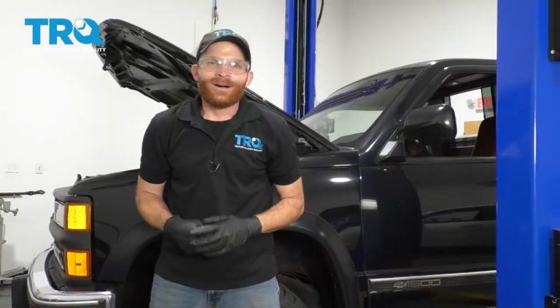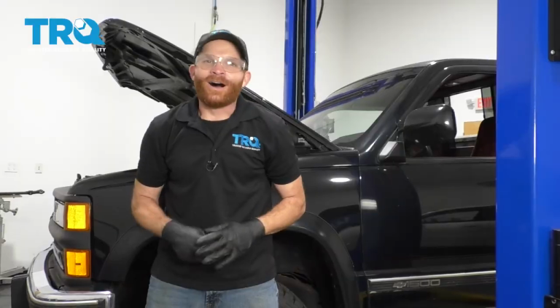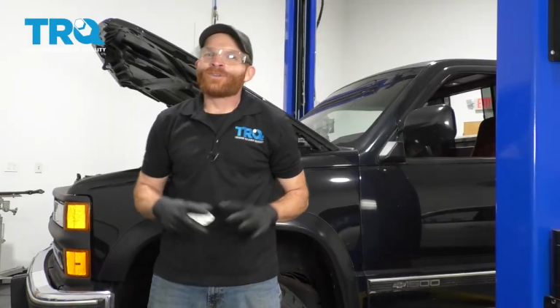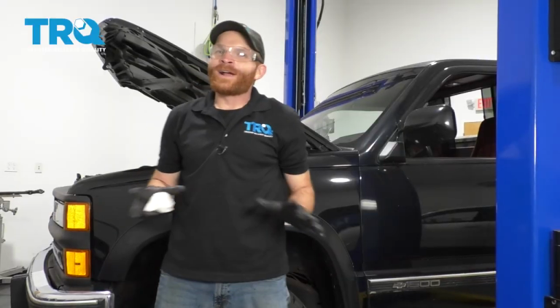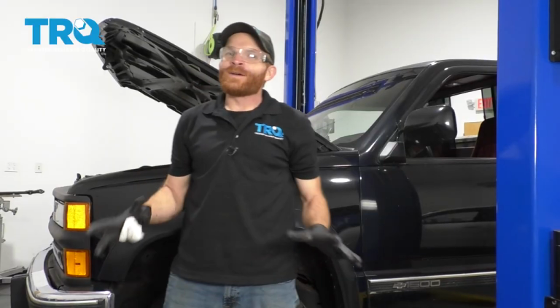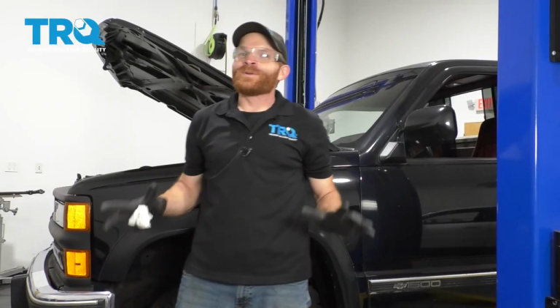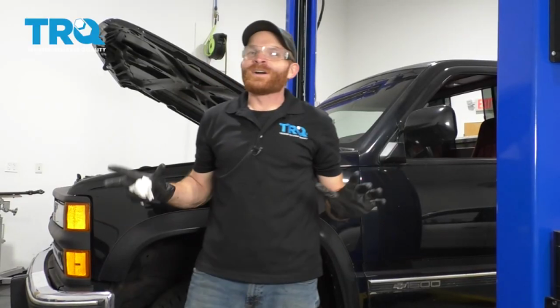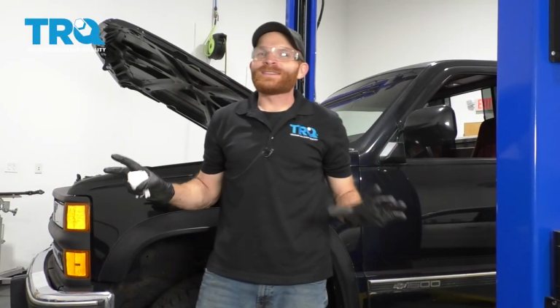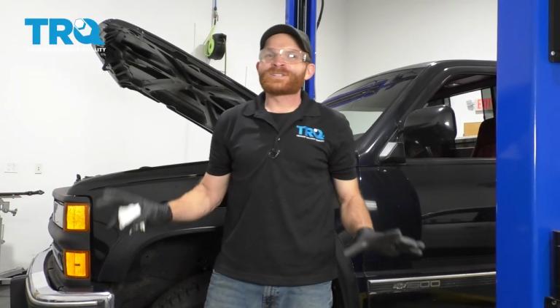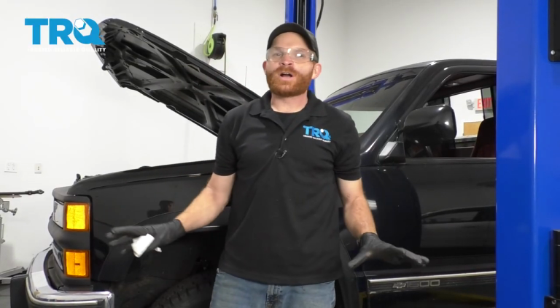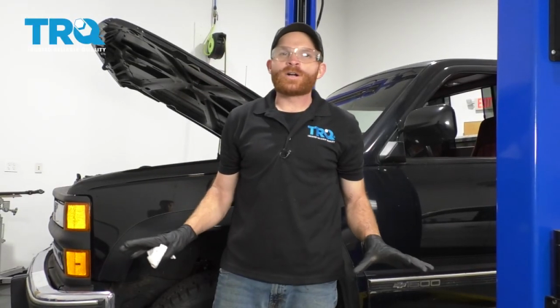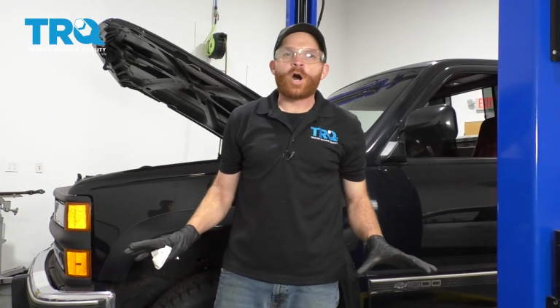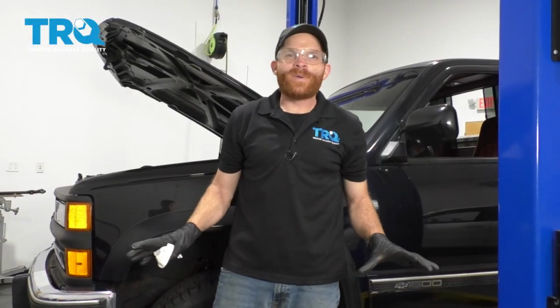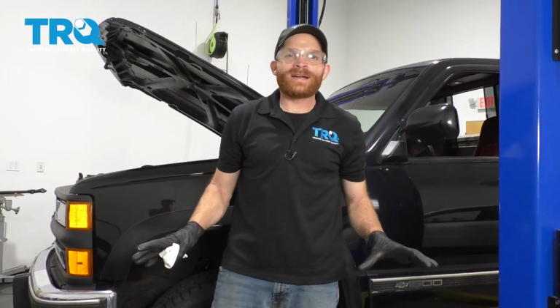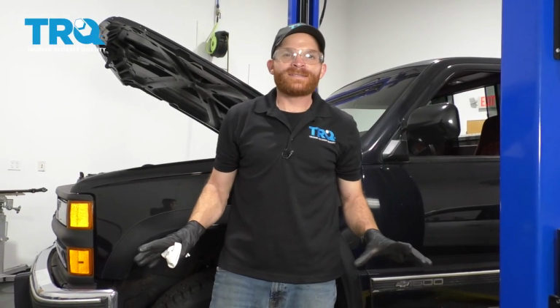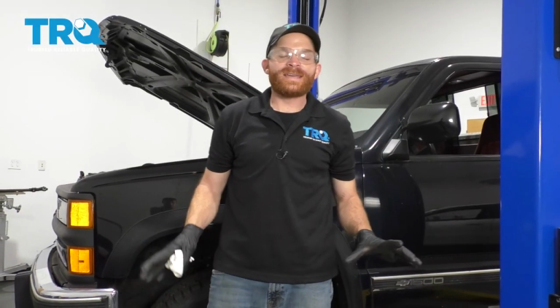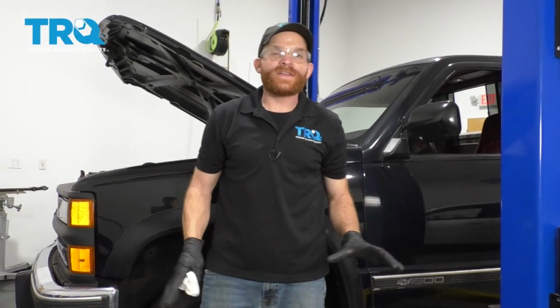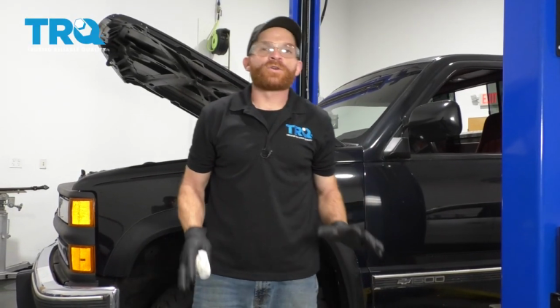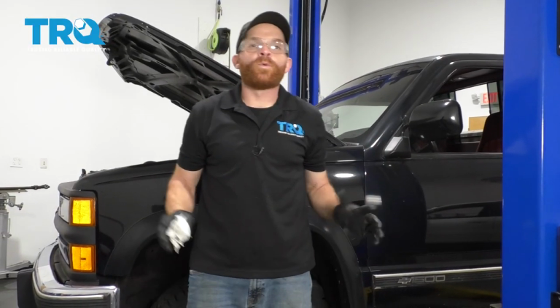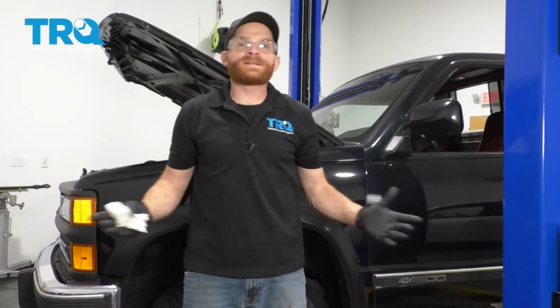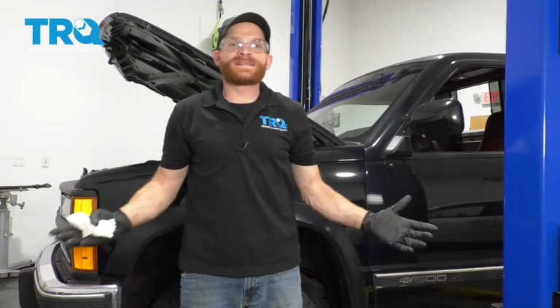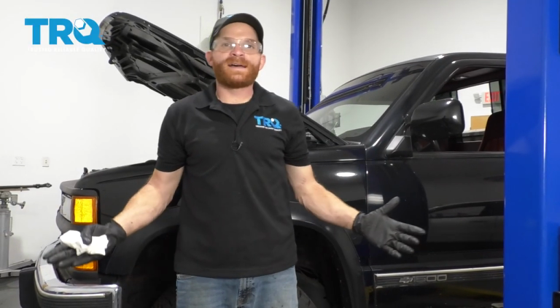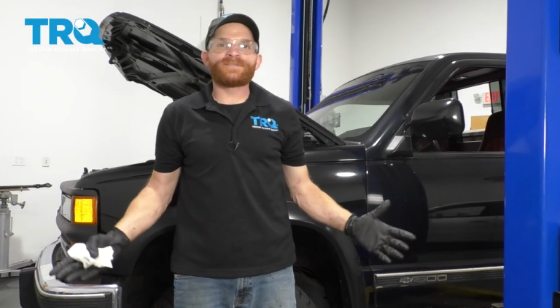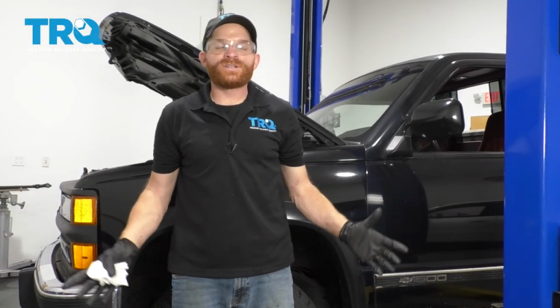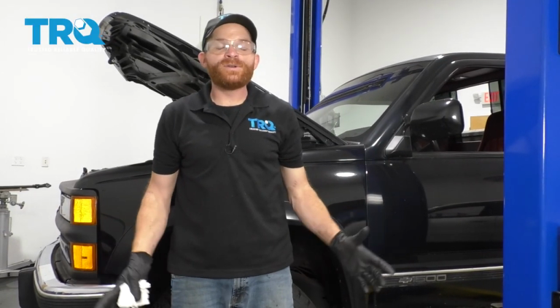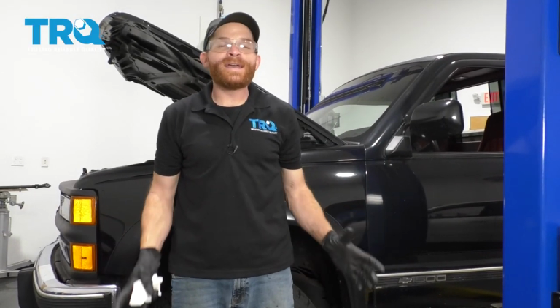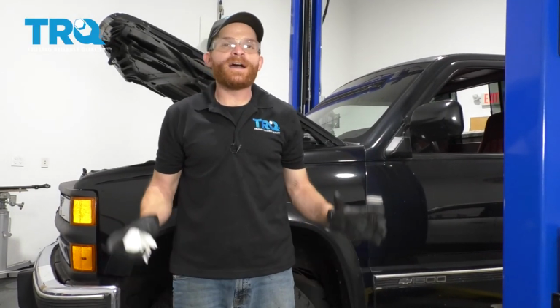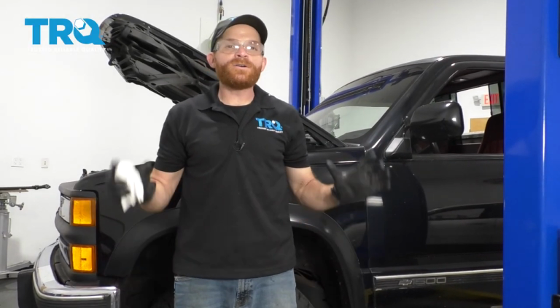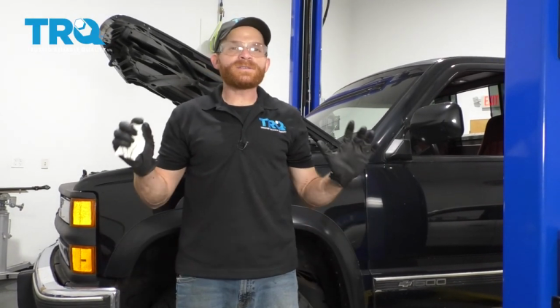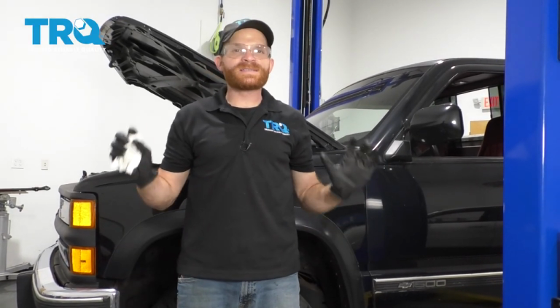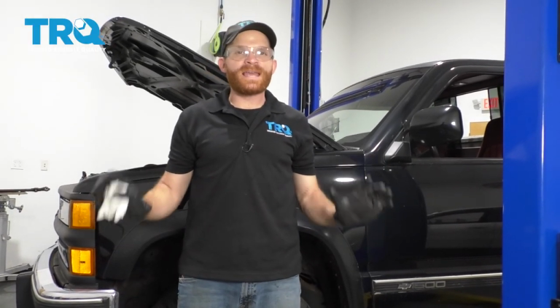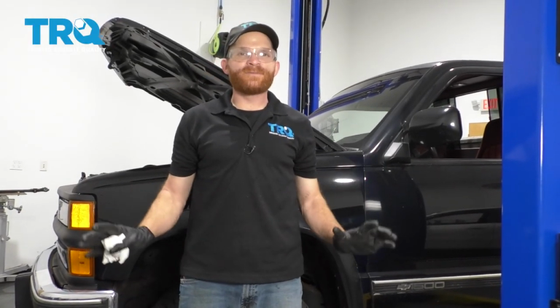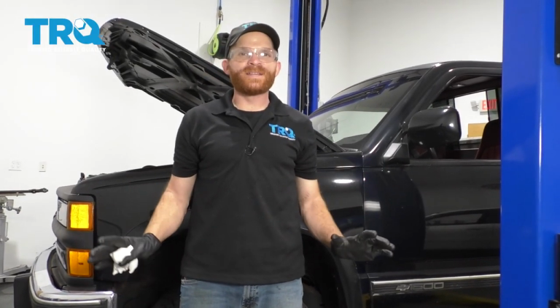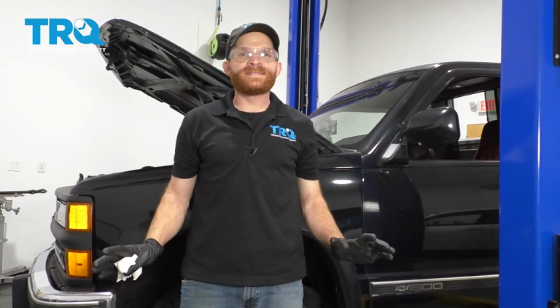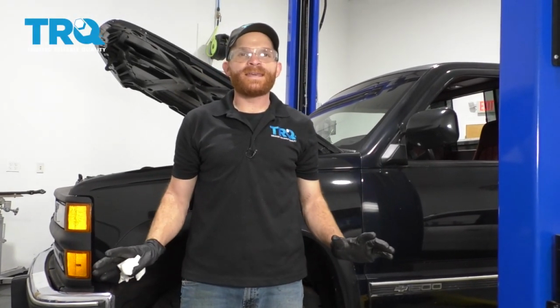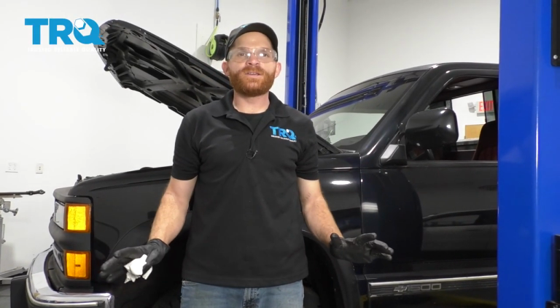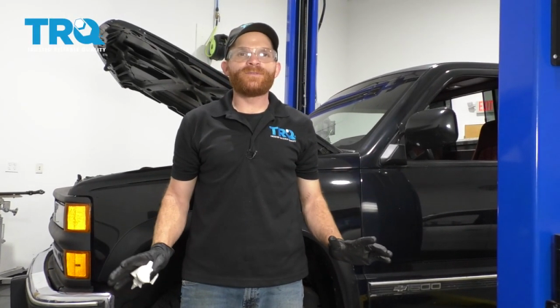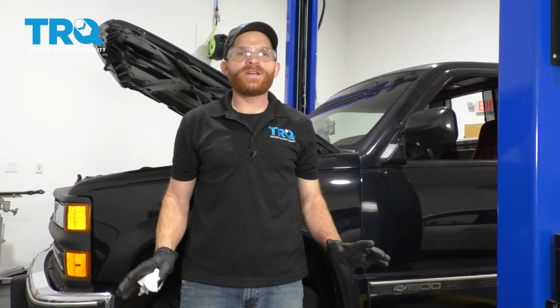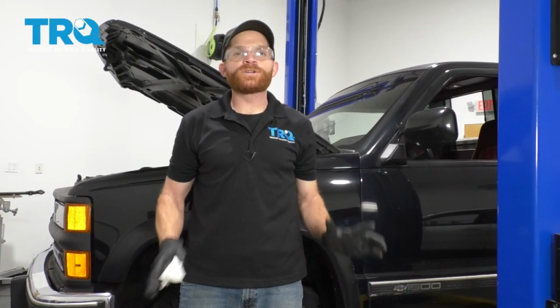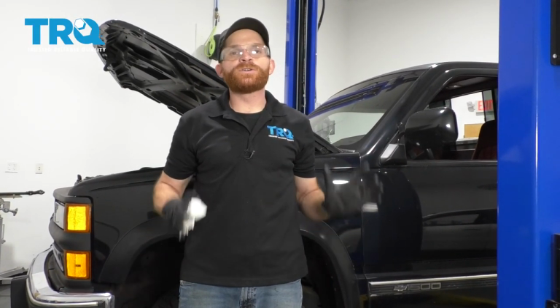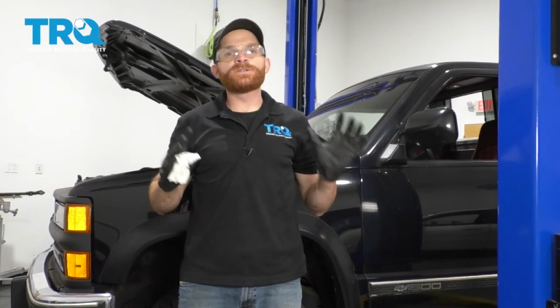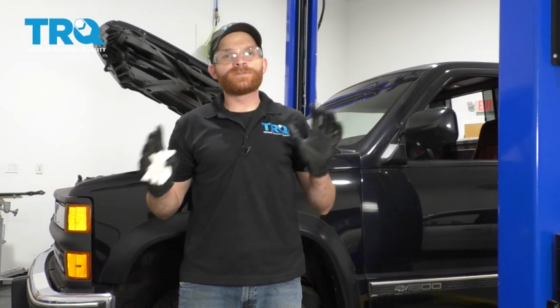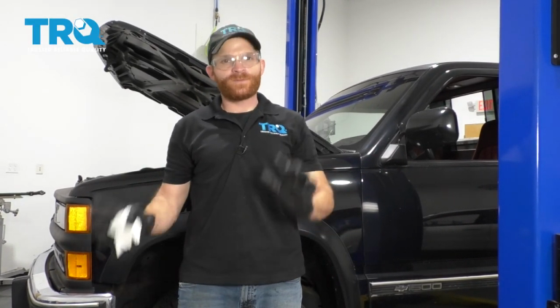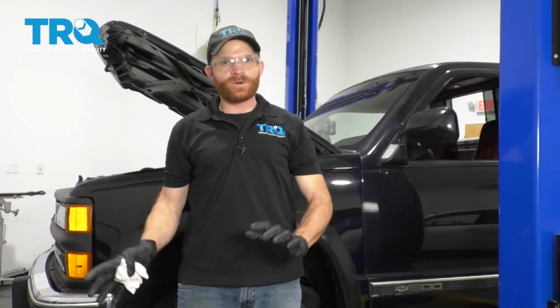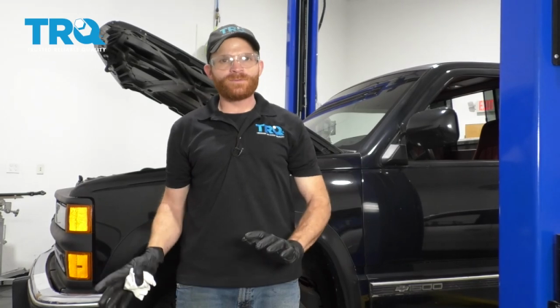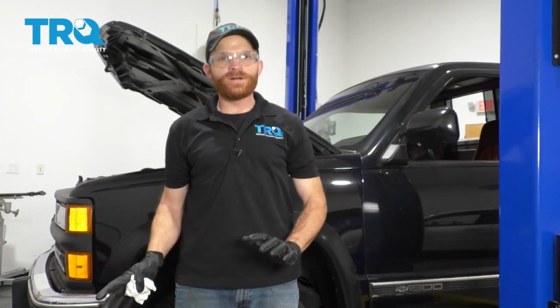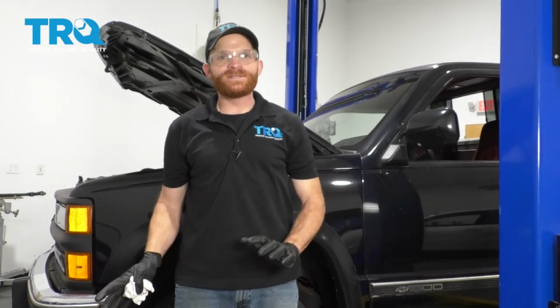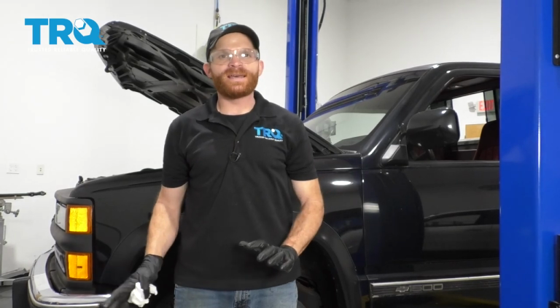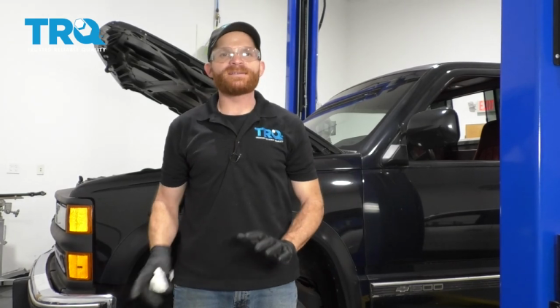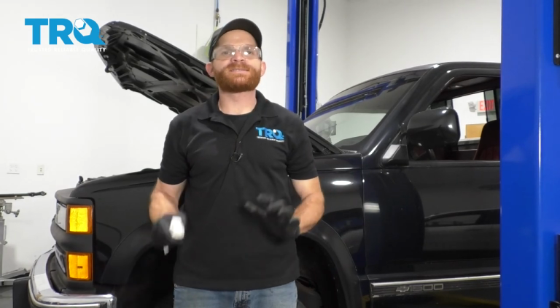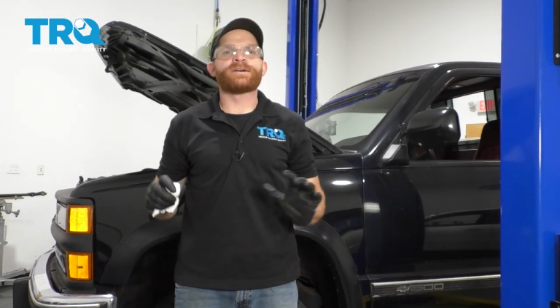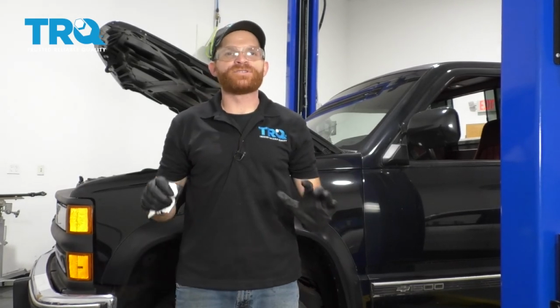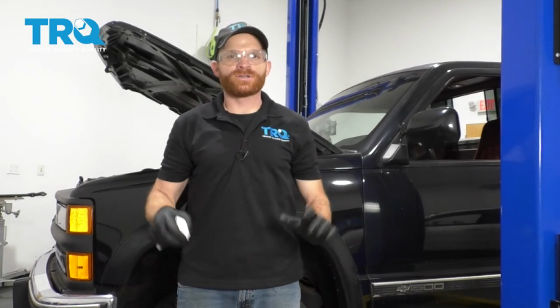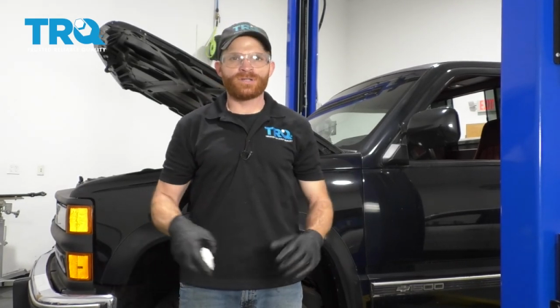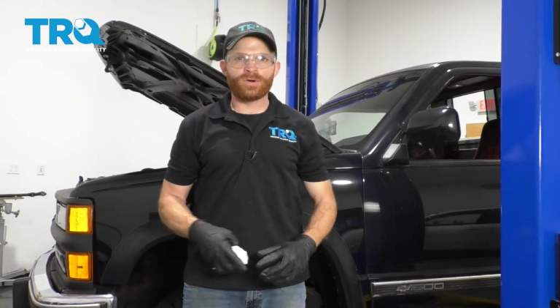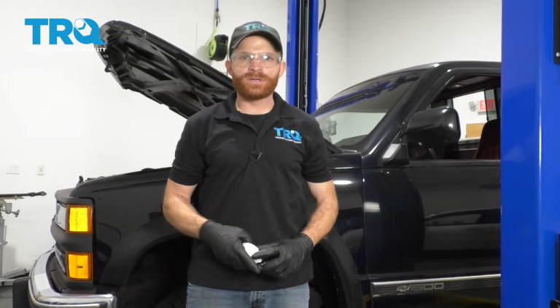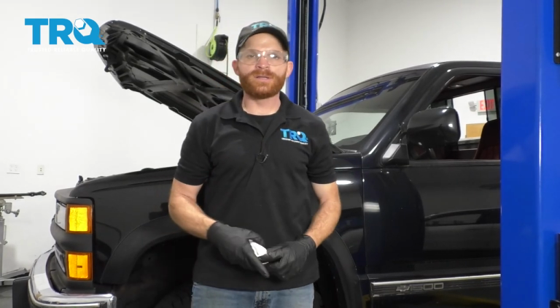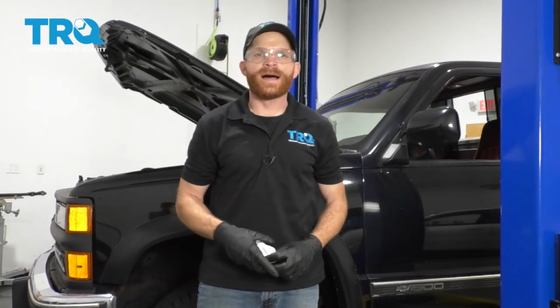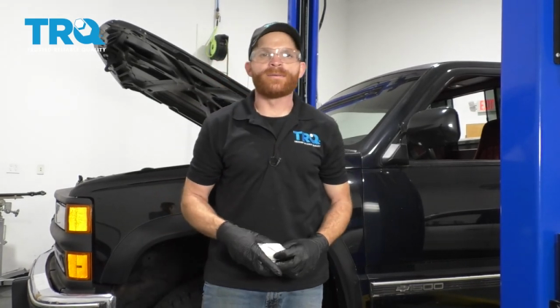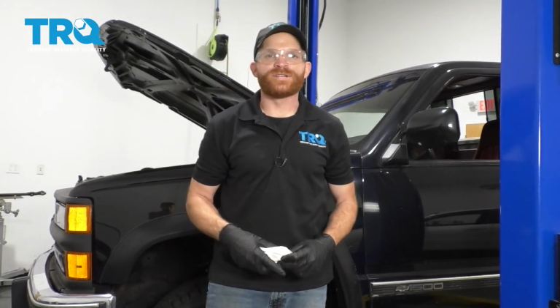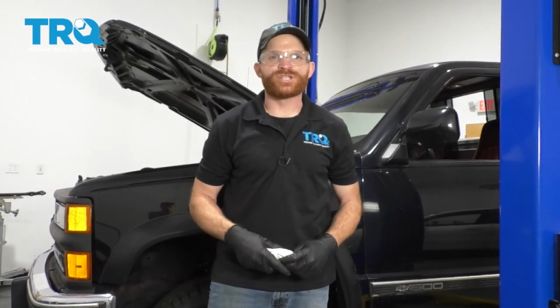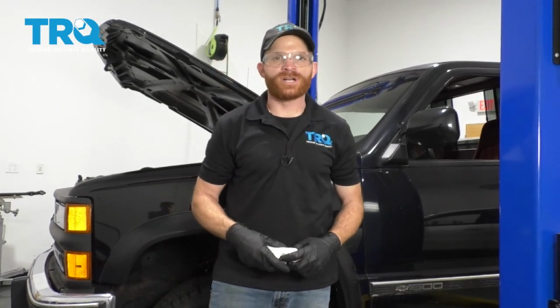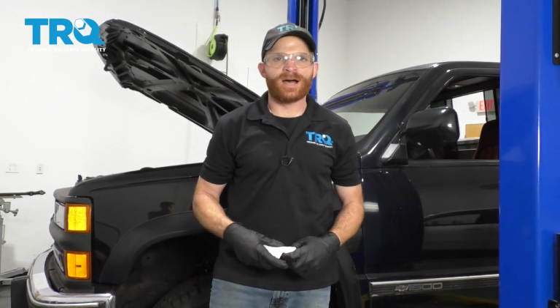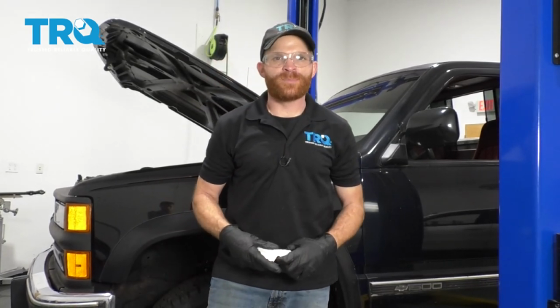All right, we got the truck all back together. Safely take your vehicle for a road test down to your local alignment shop.